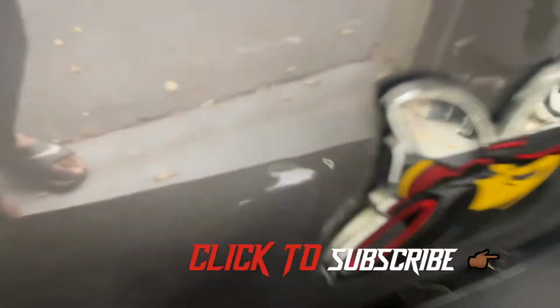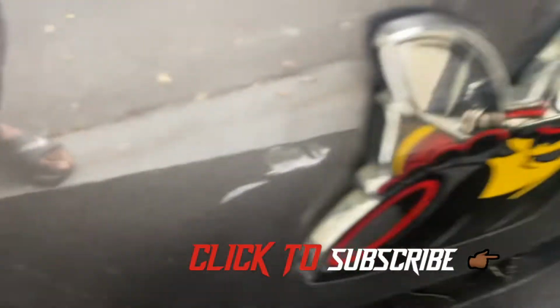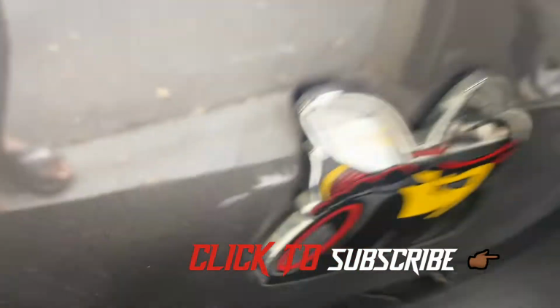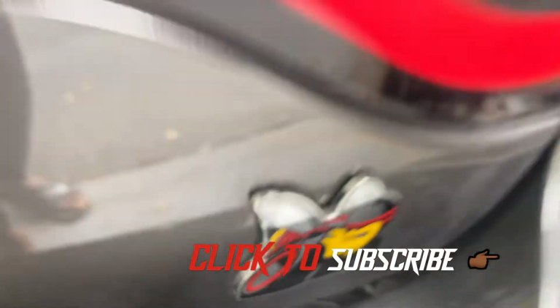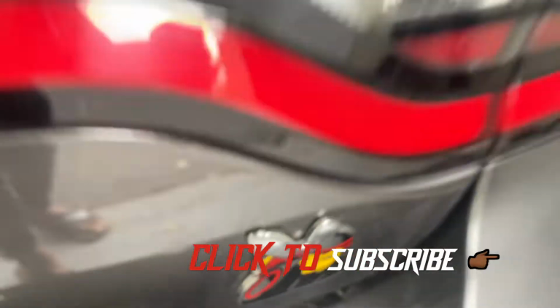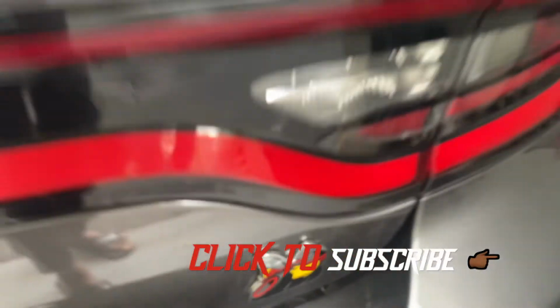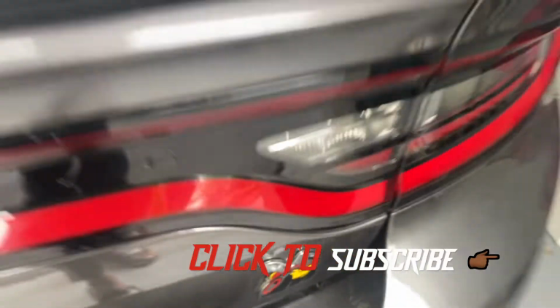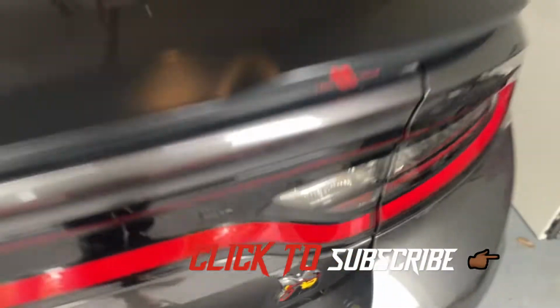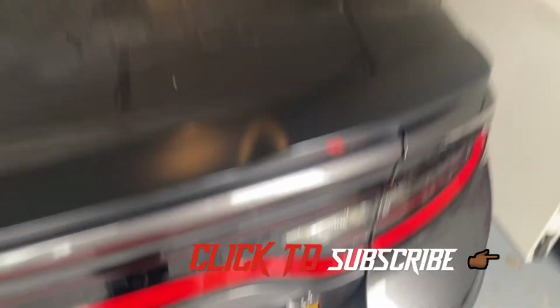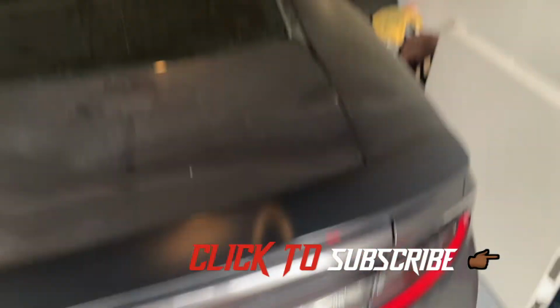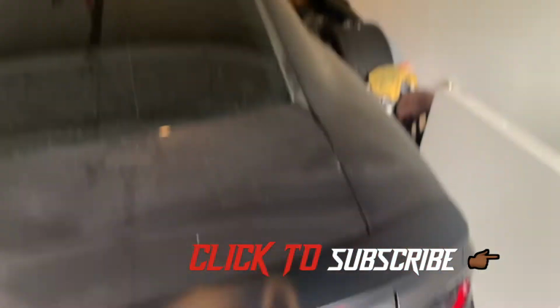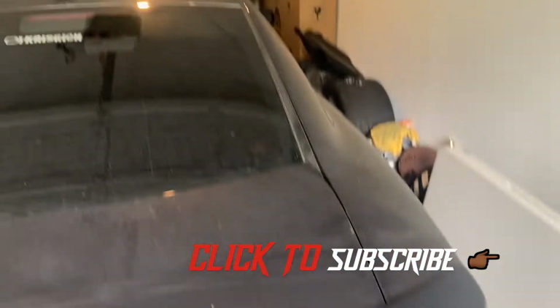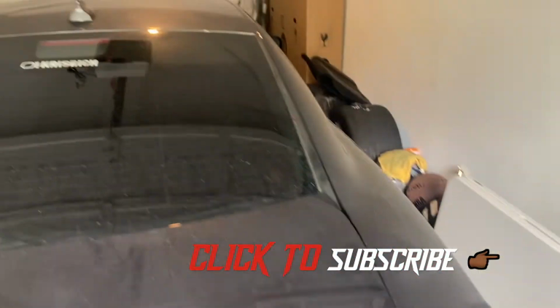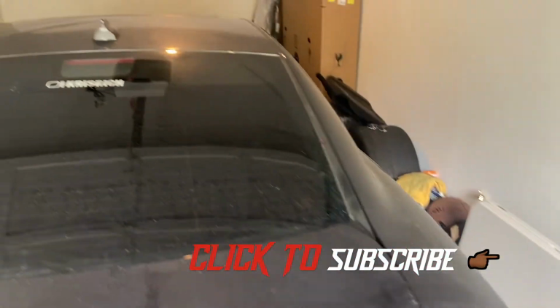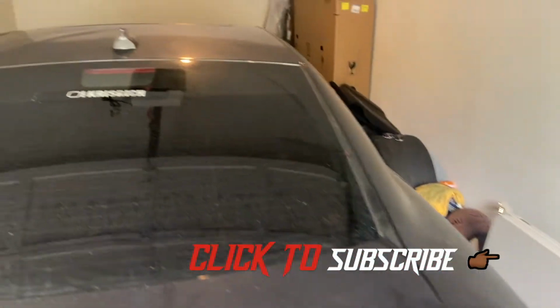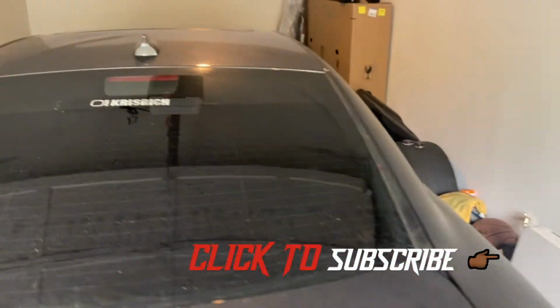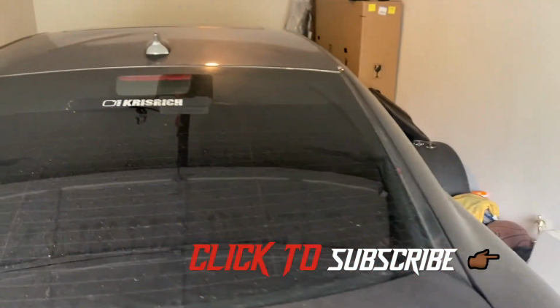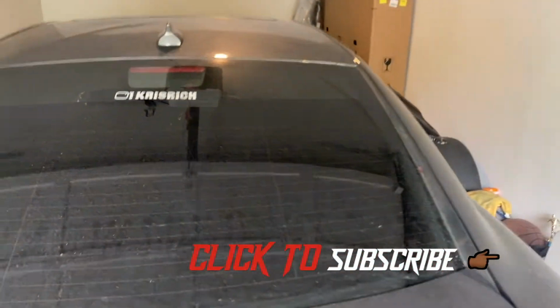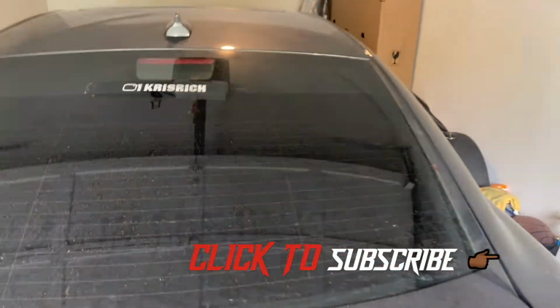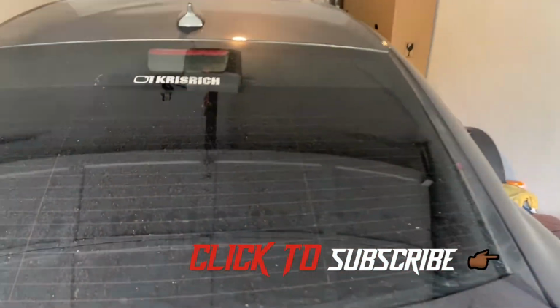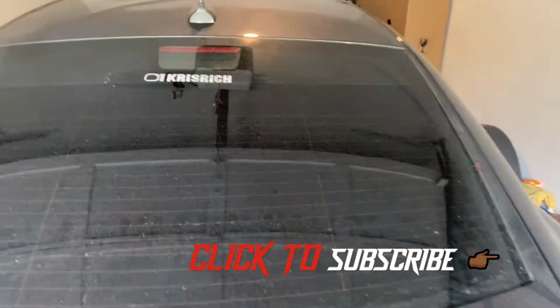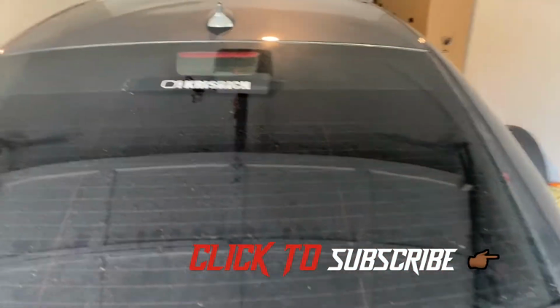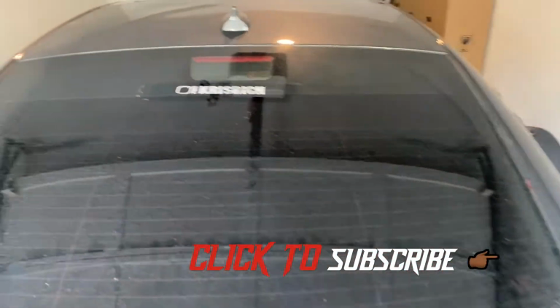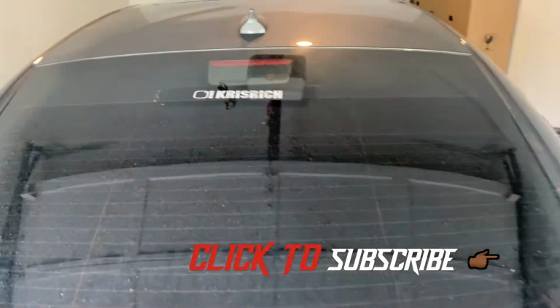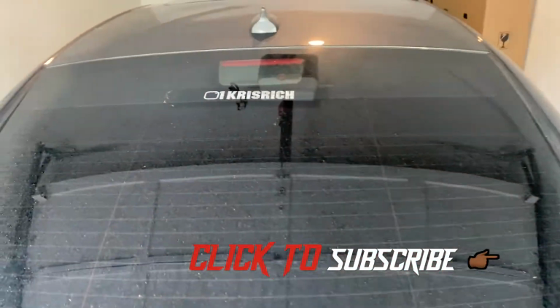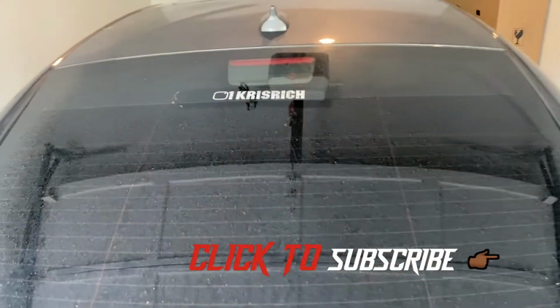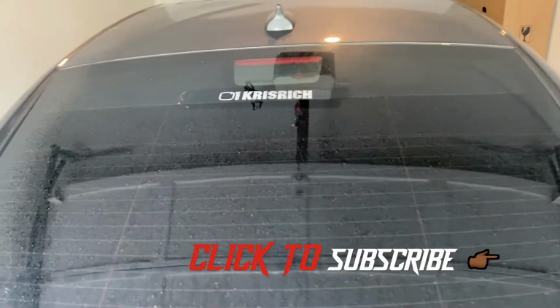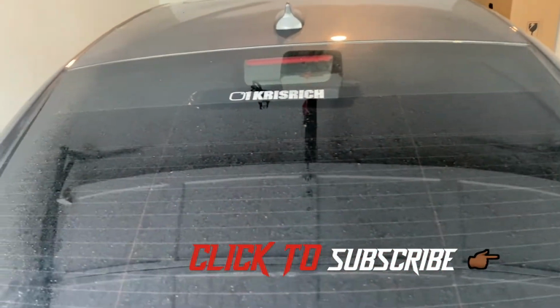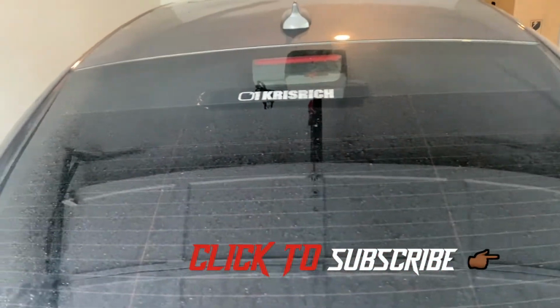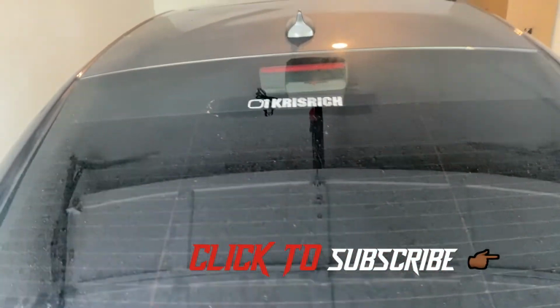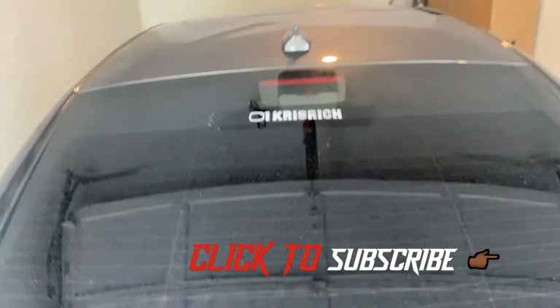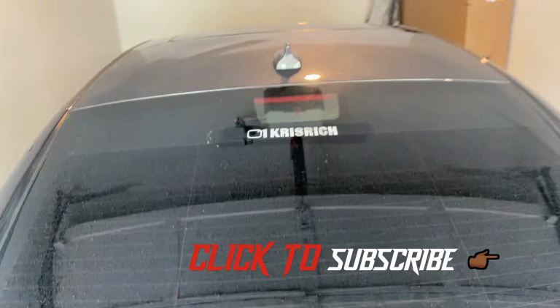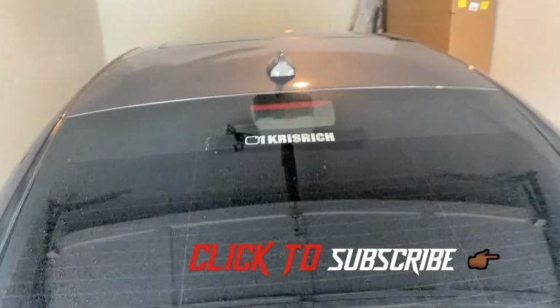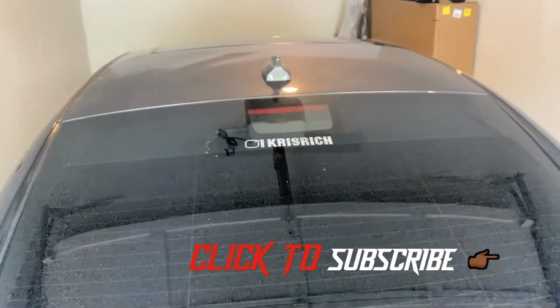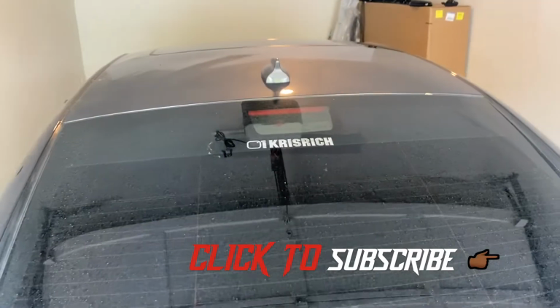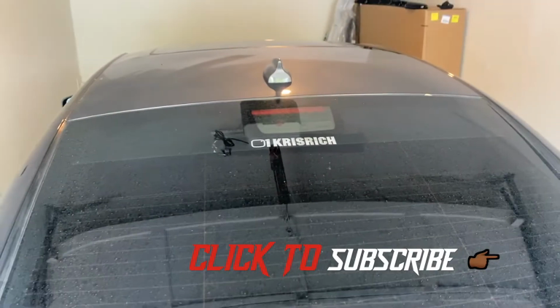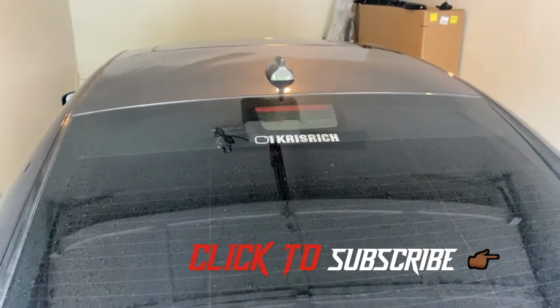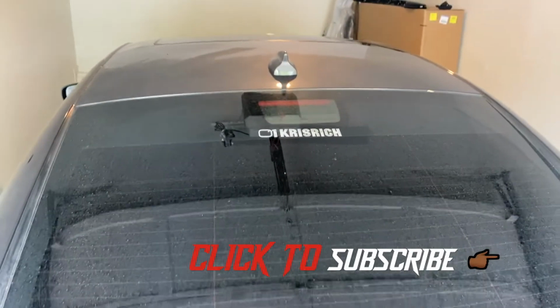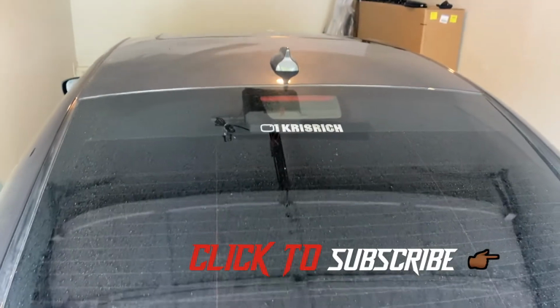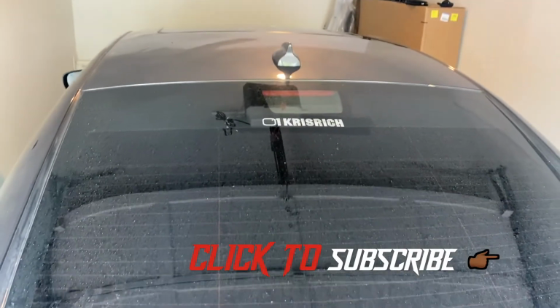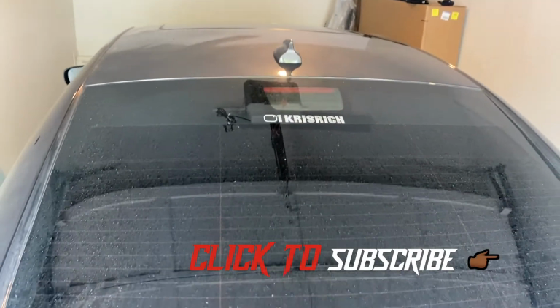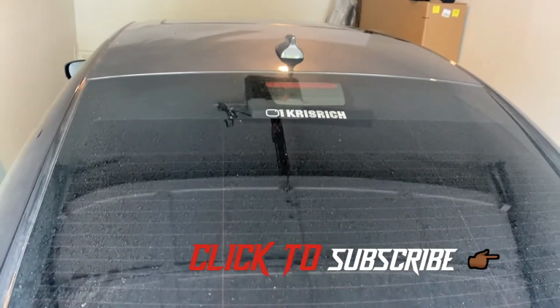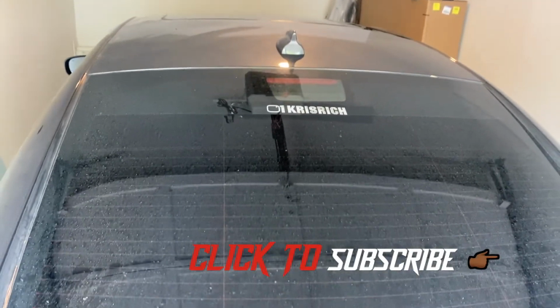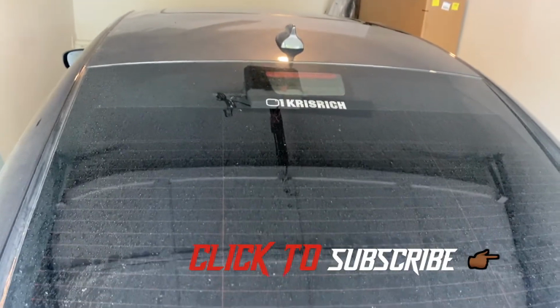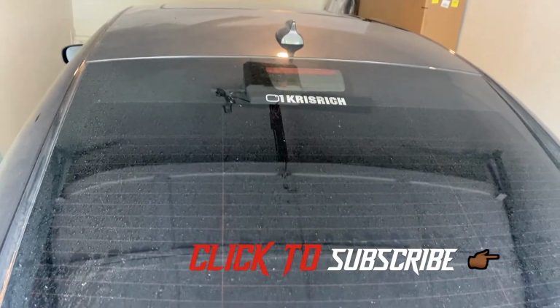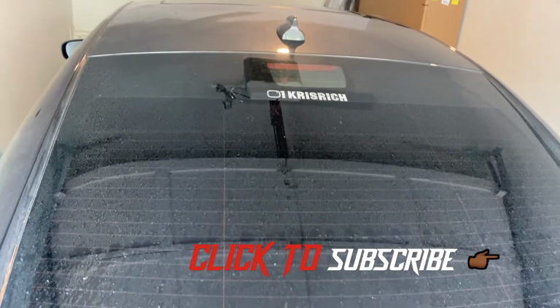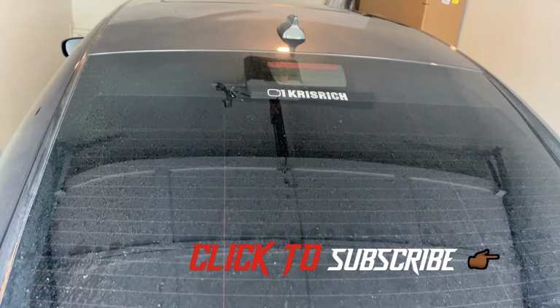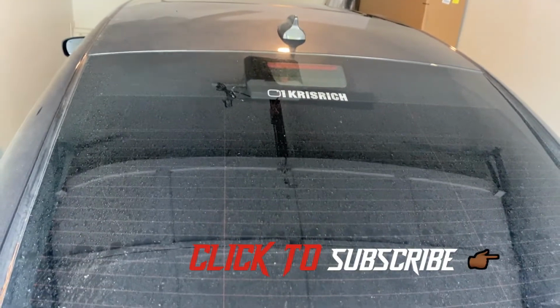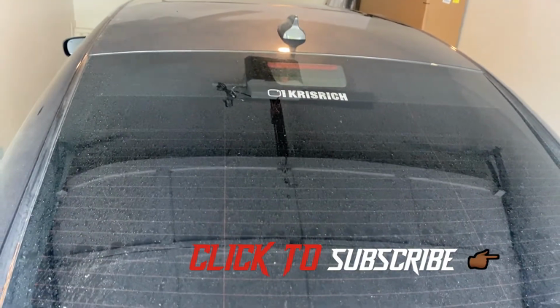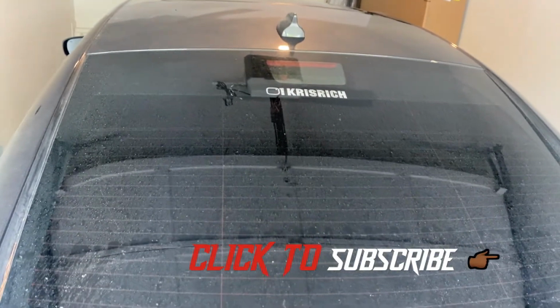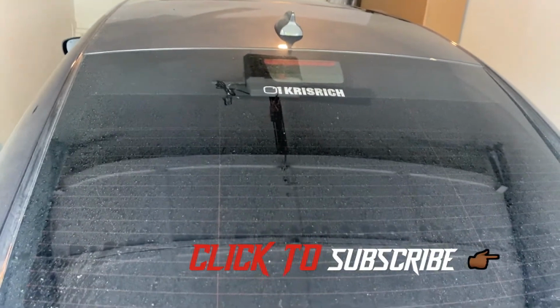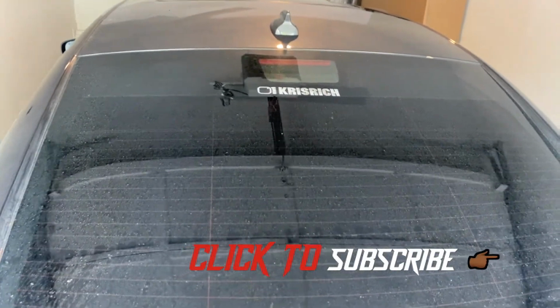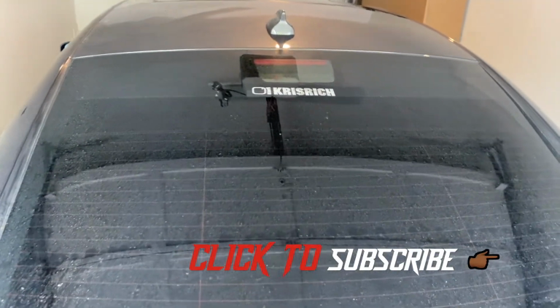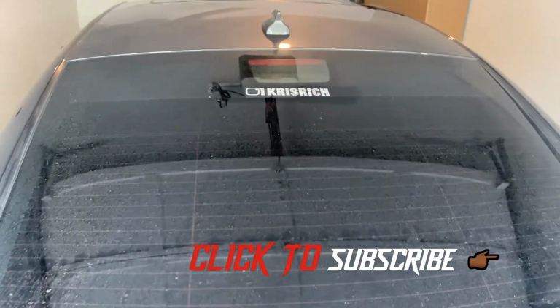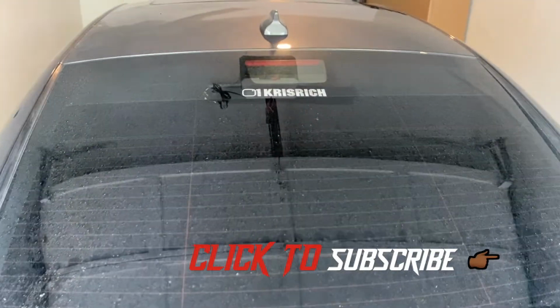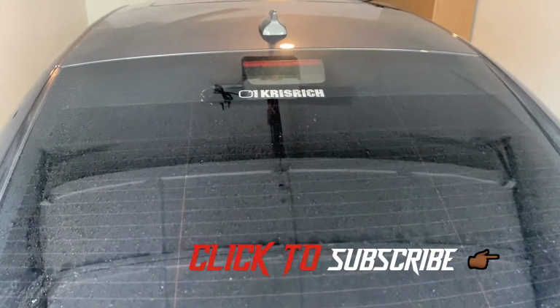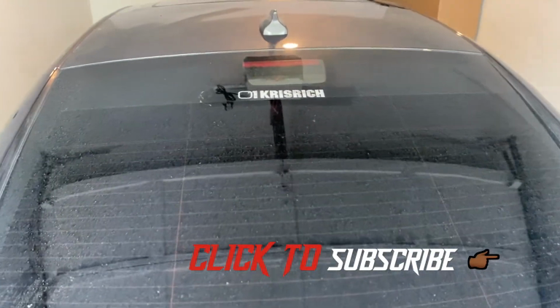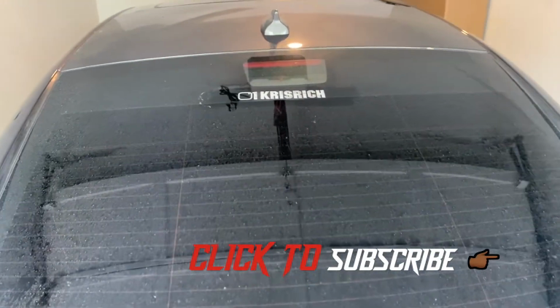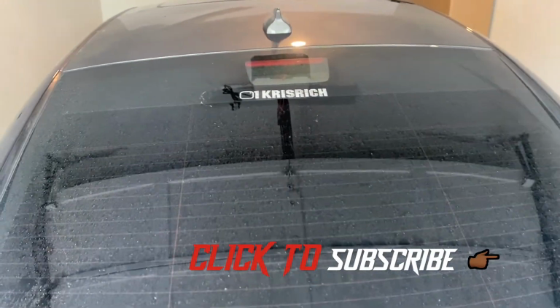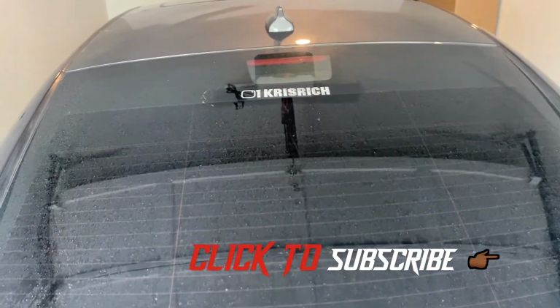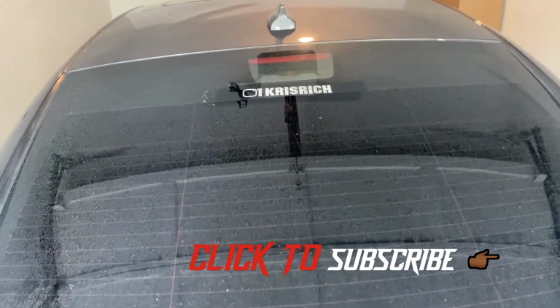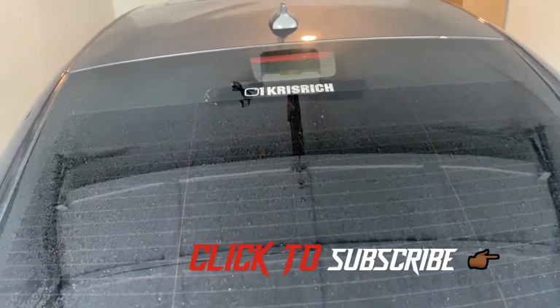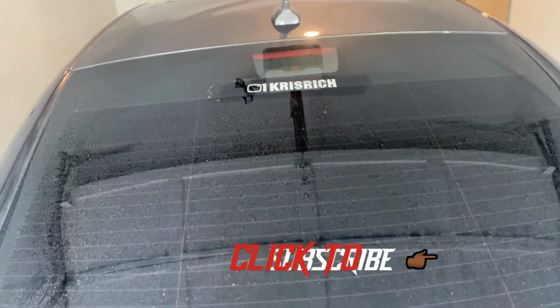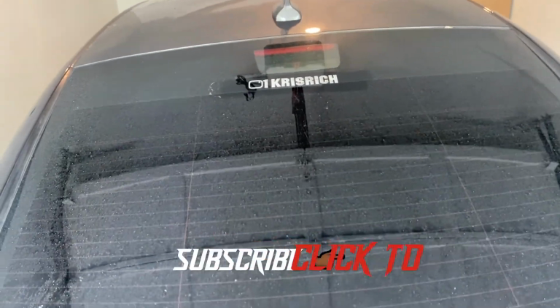Welcome to Kyair's Garage. Thank you guys for tuning in. If you haven't already, please like, comment, and subscribe, and let's get into today's video.